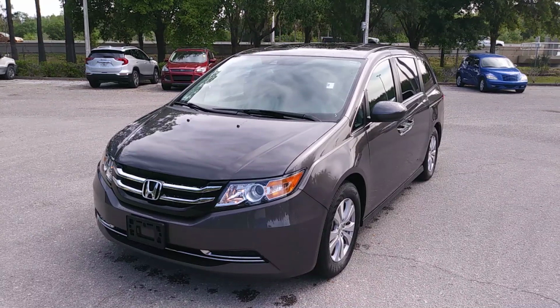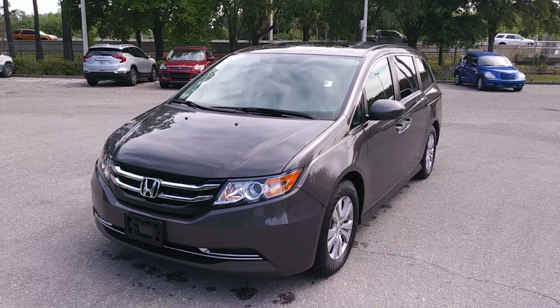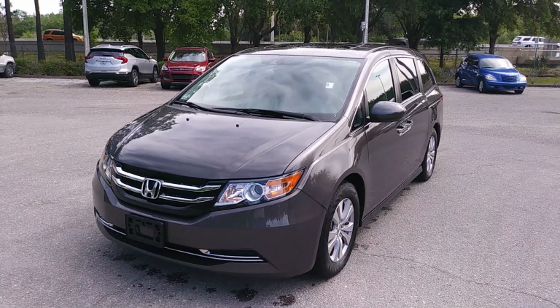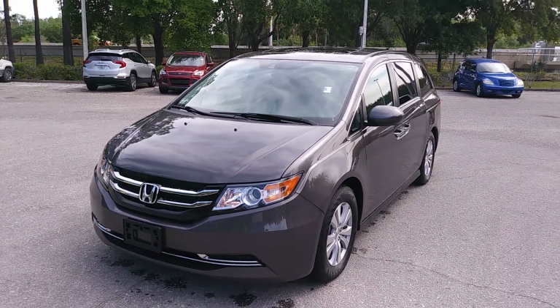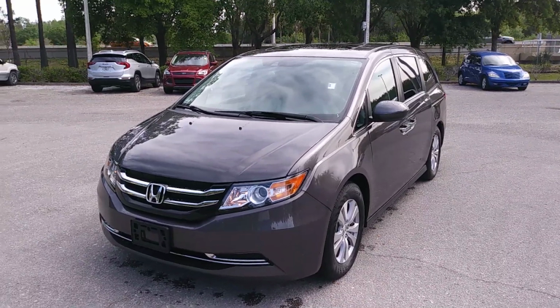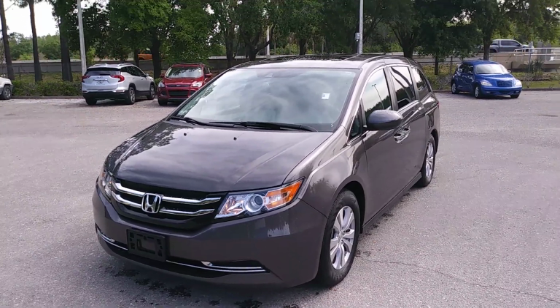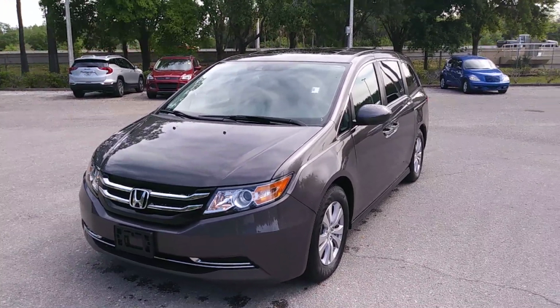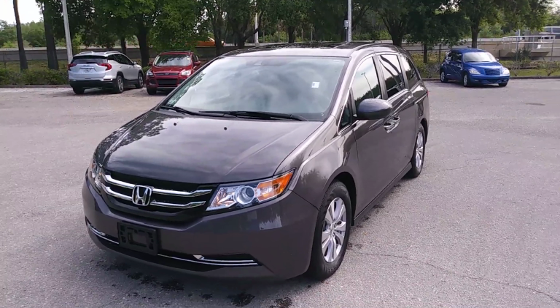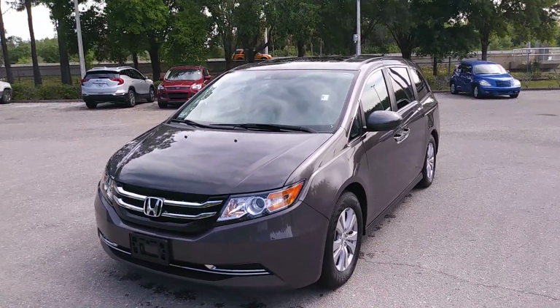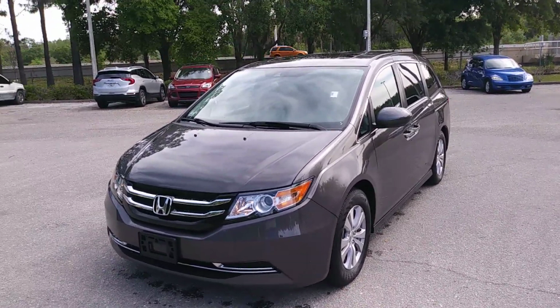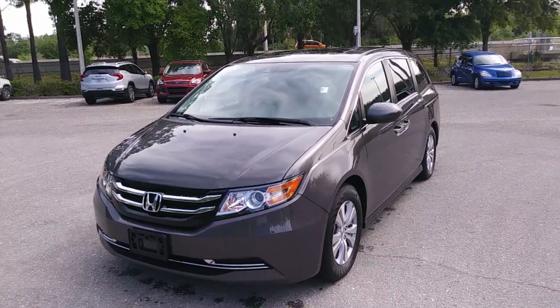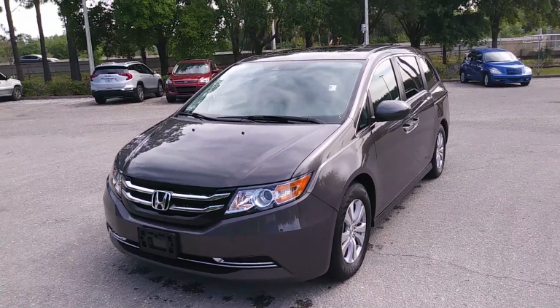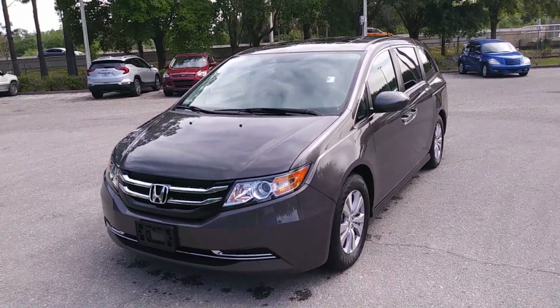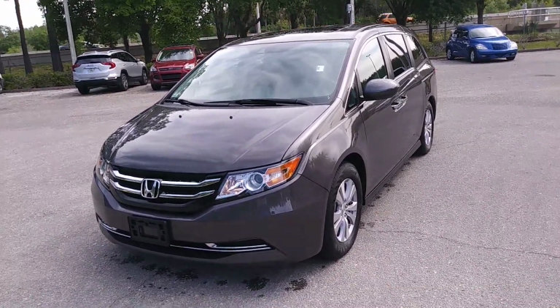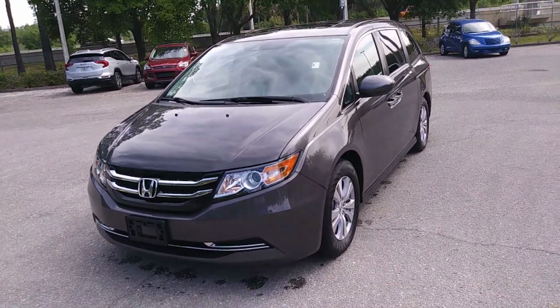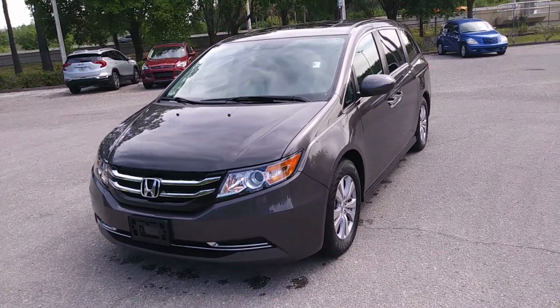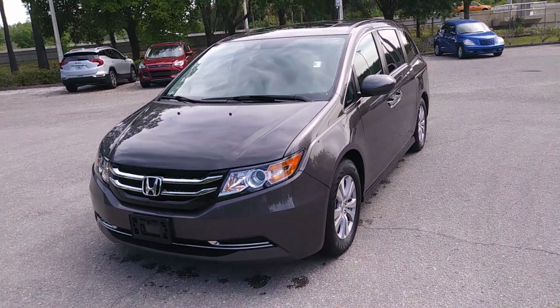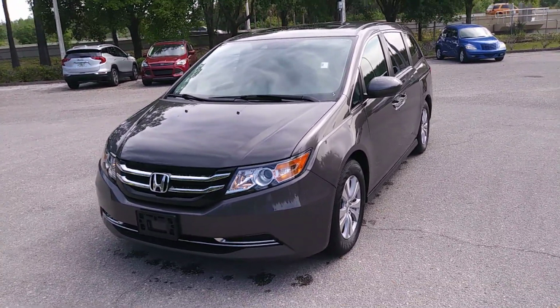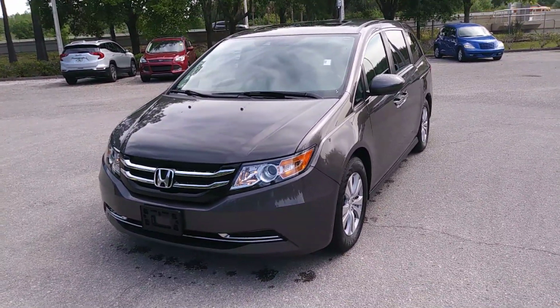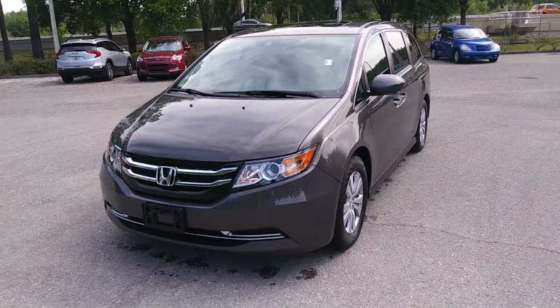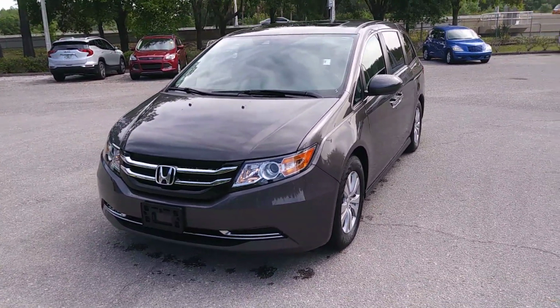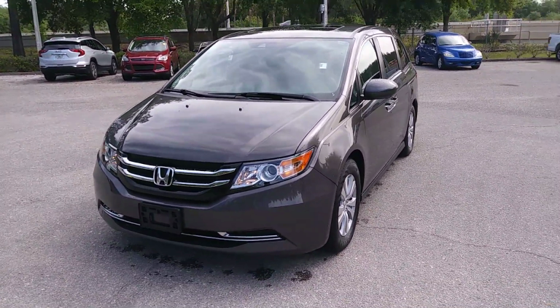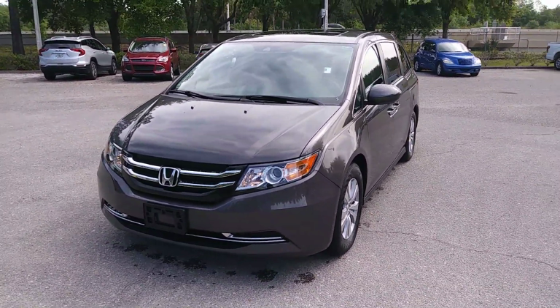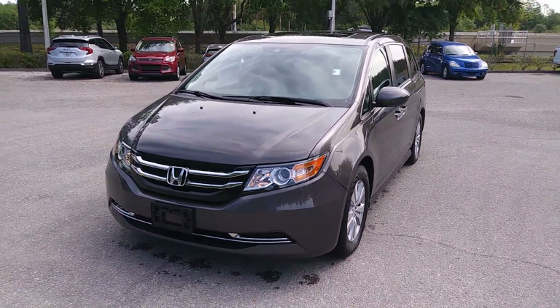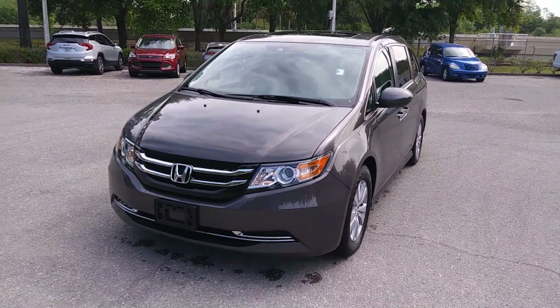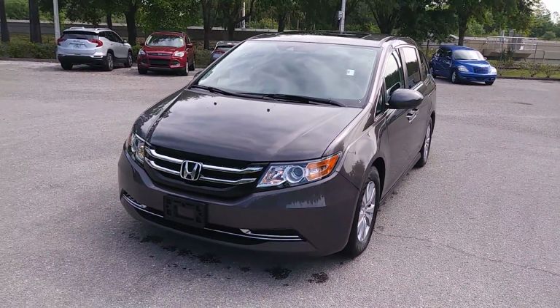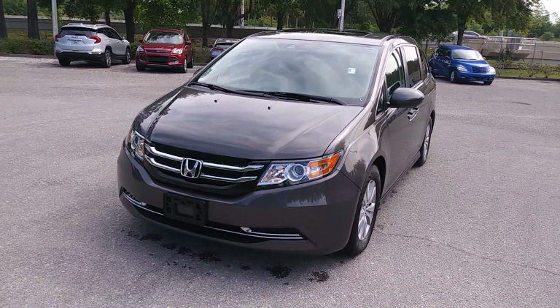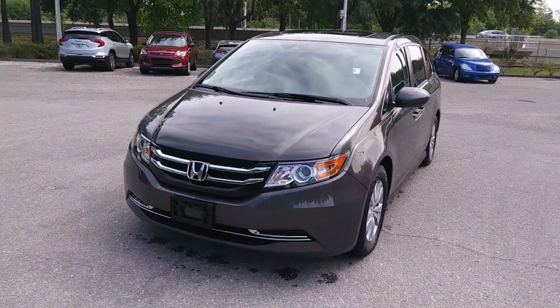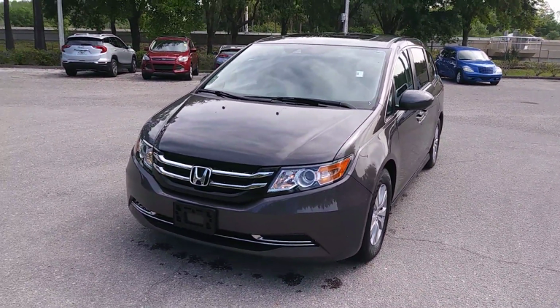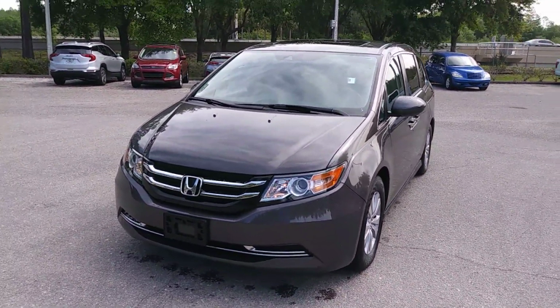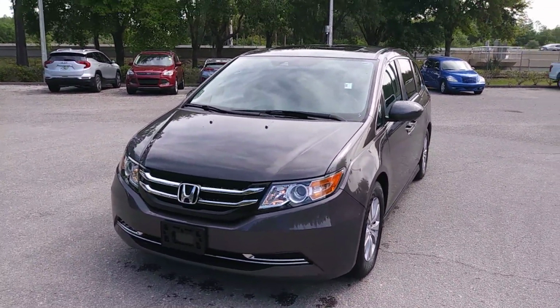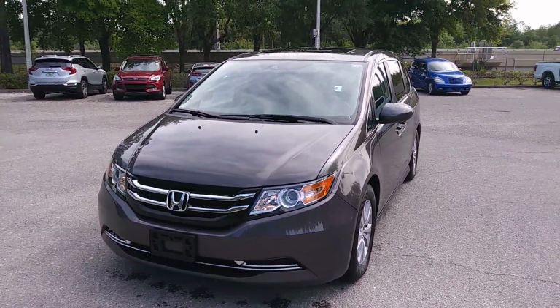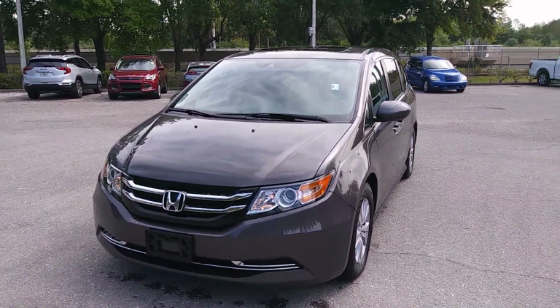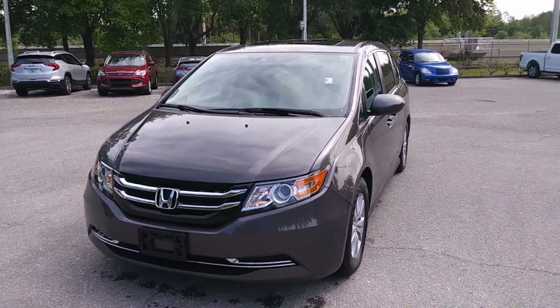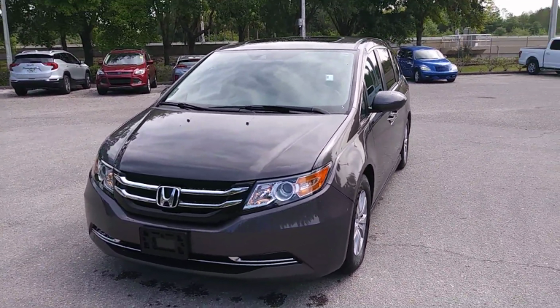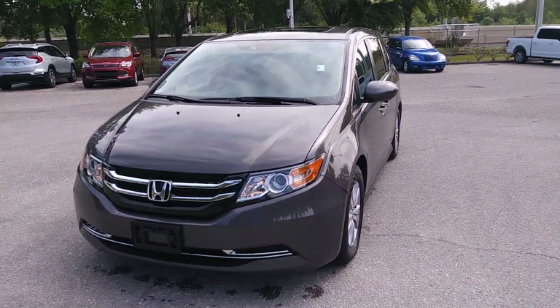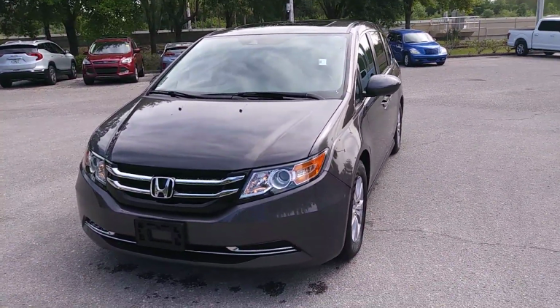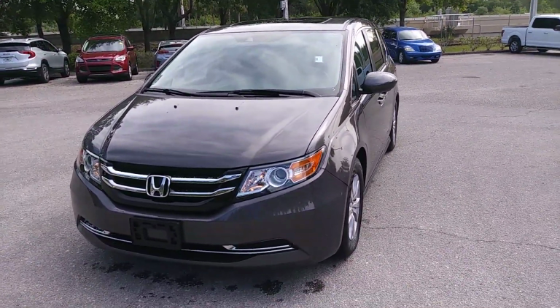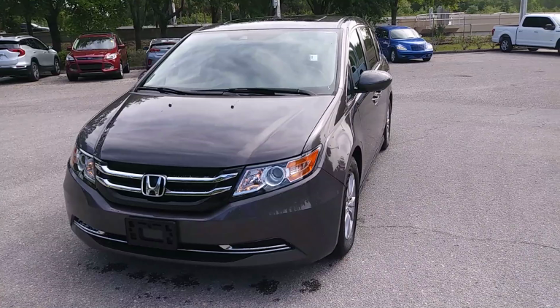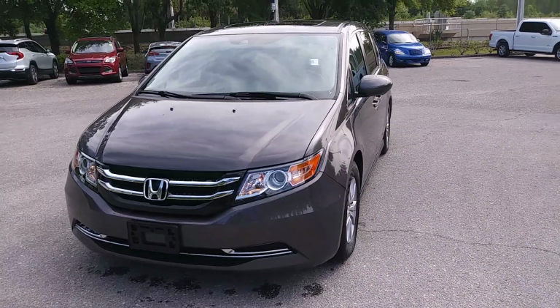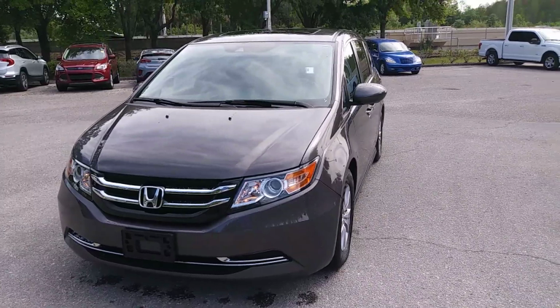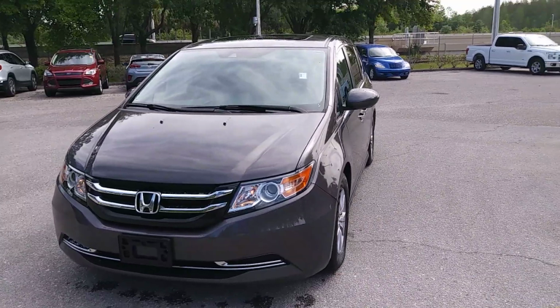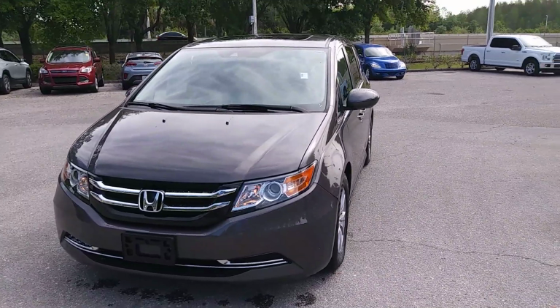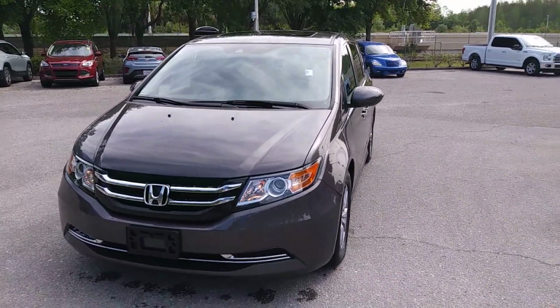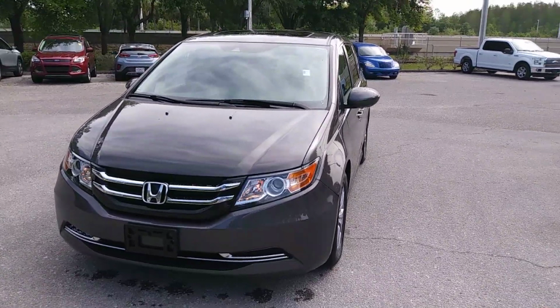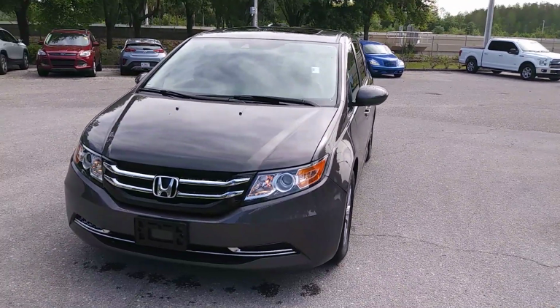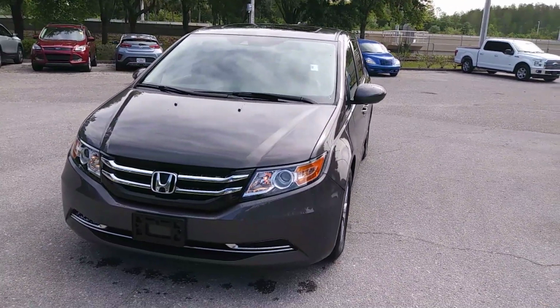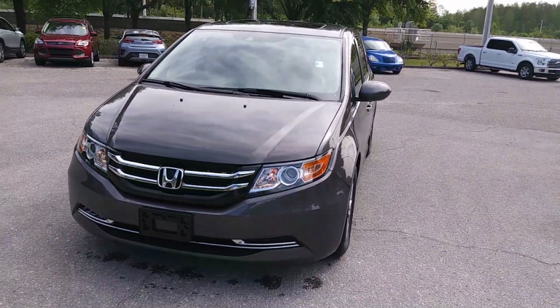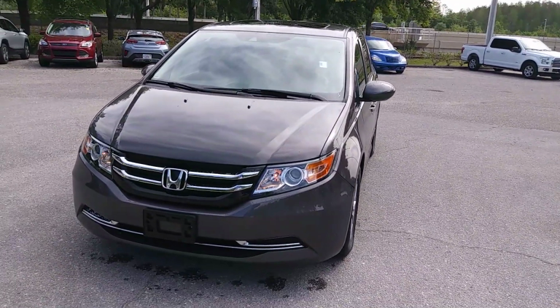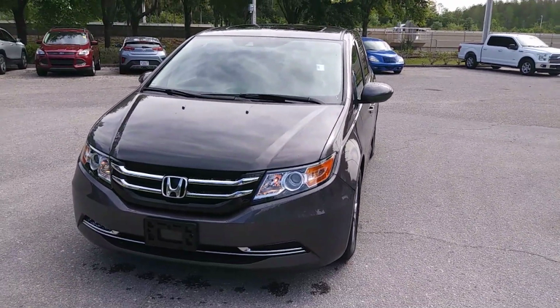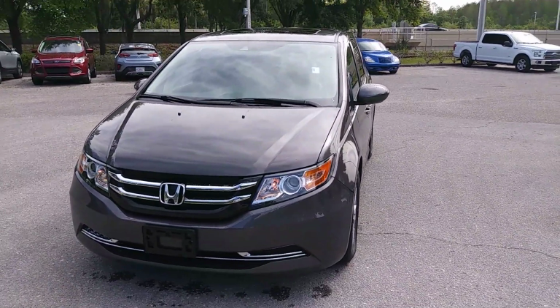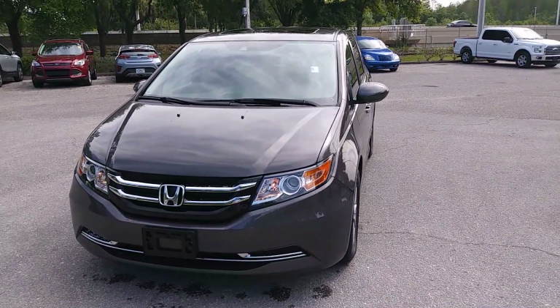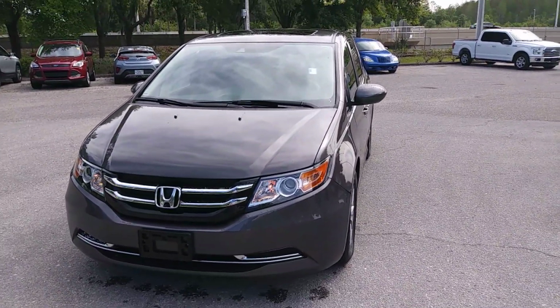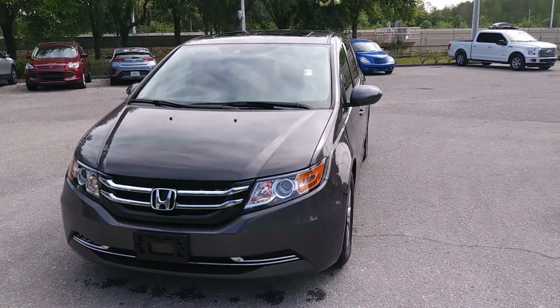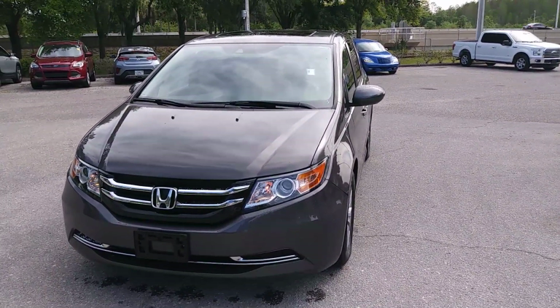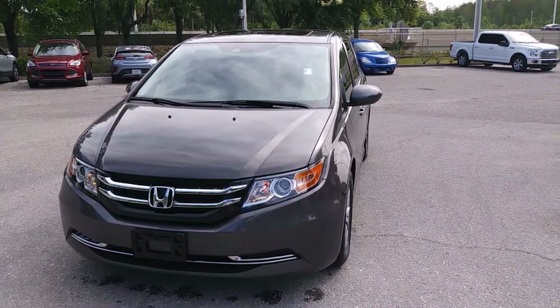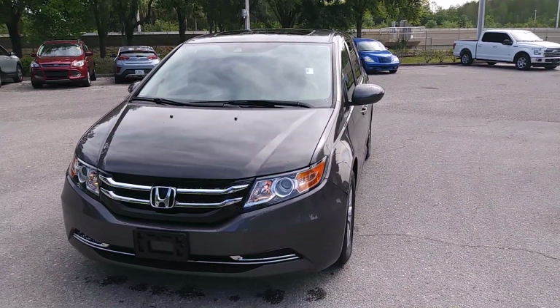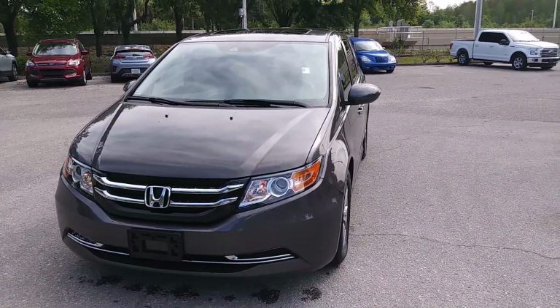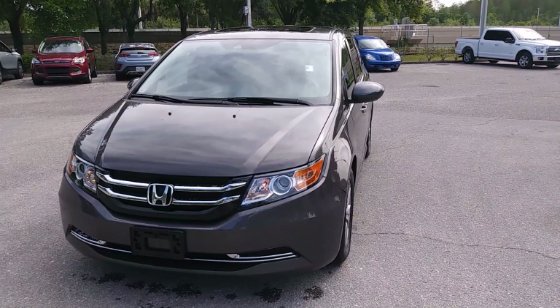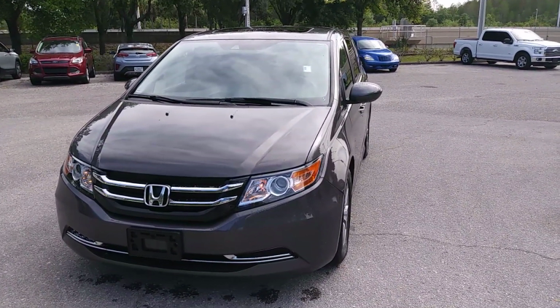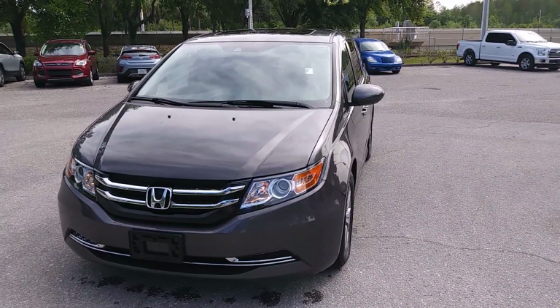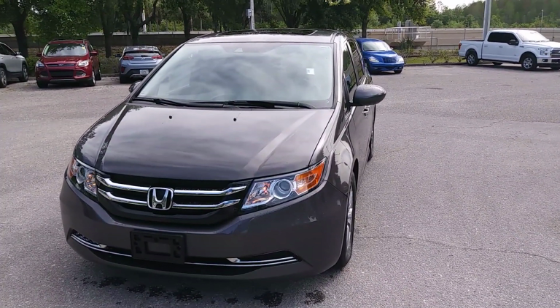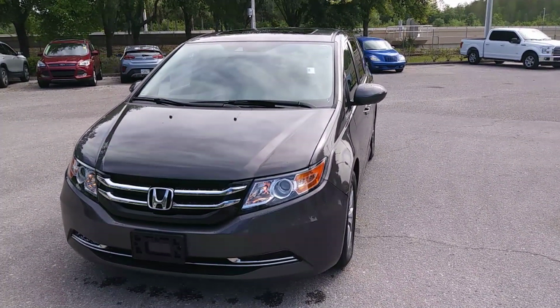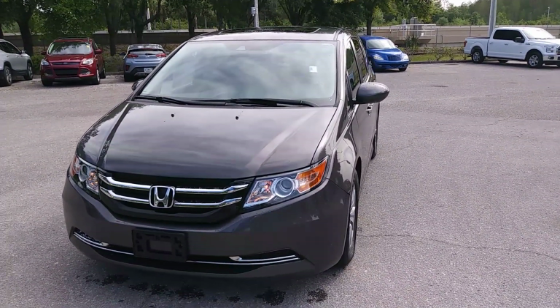Good morning, it's Rick Haynes, Veterans Ford Tampa. Just wanted to show you the 2016 Honda Odyssey EXL.